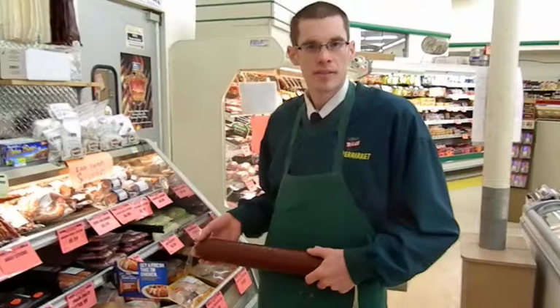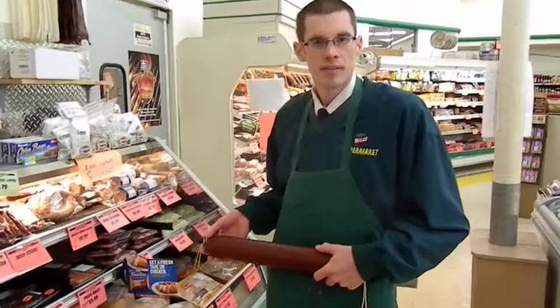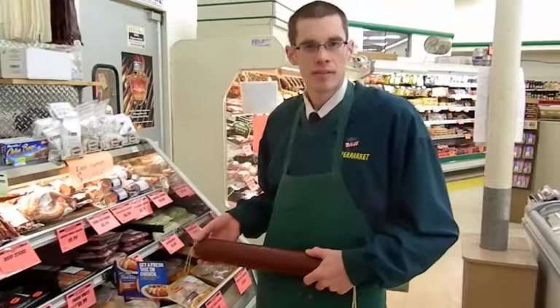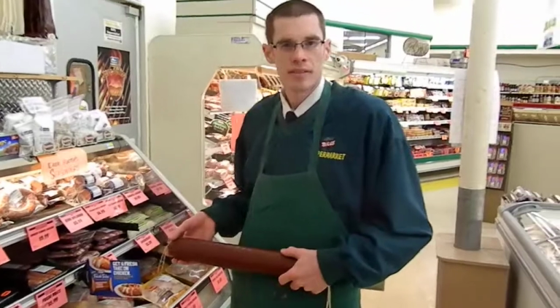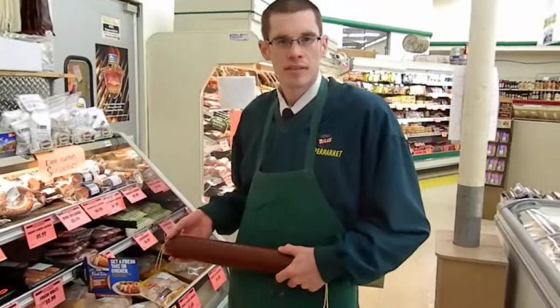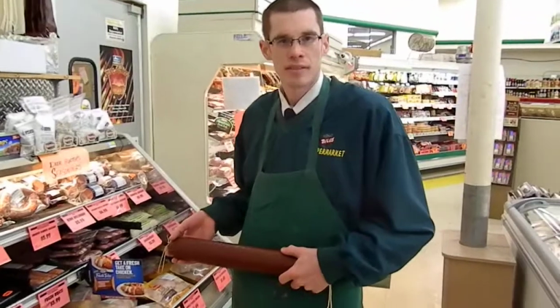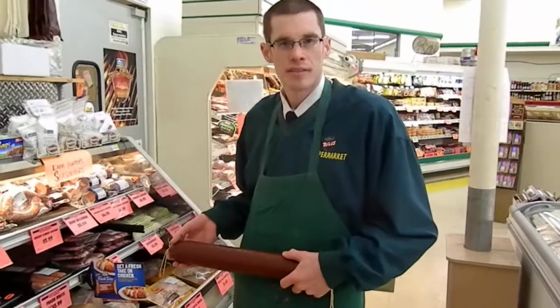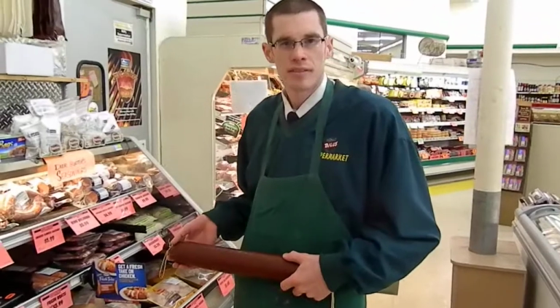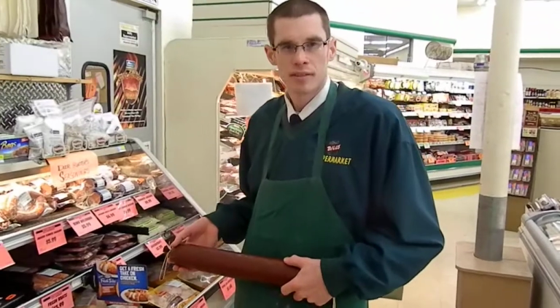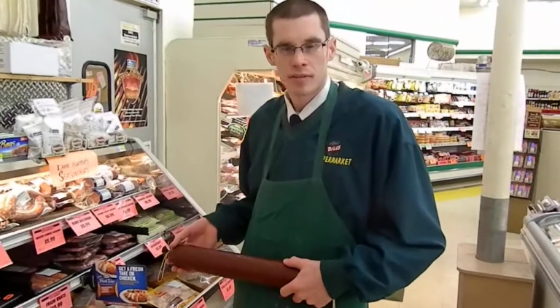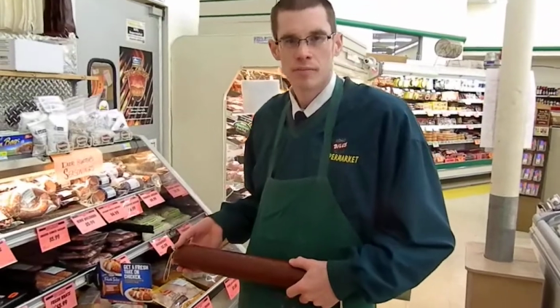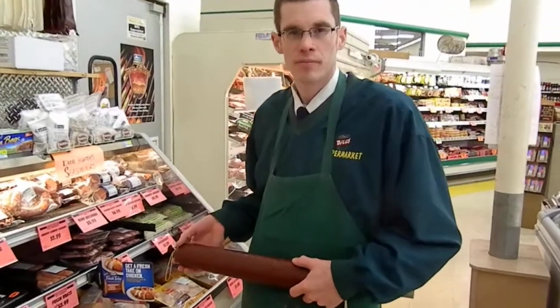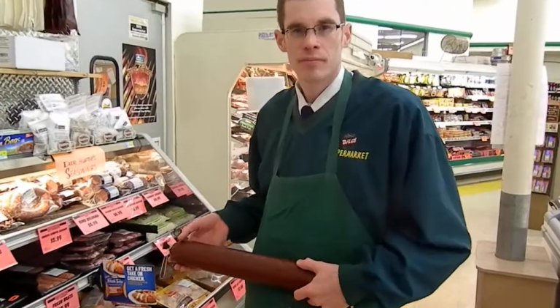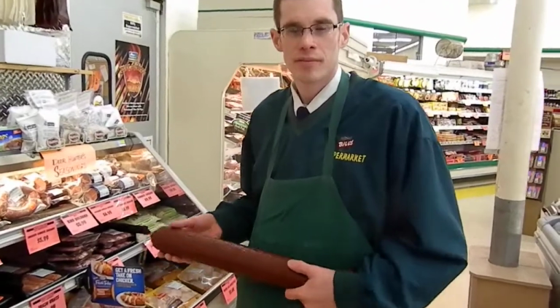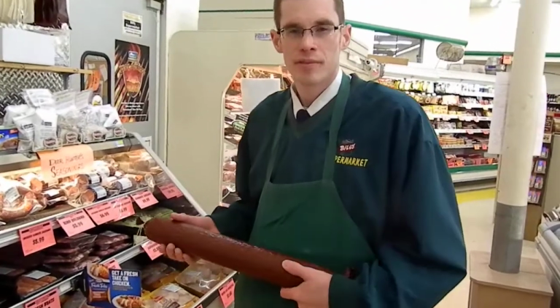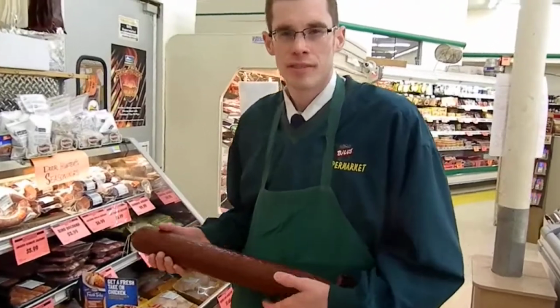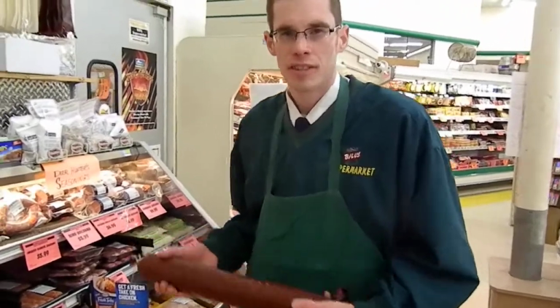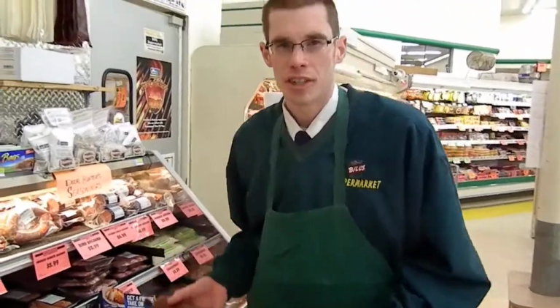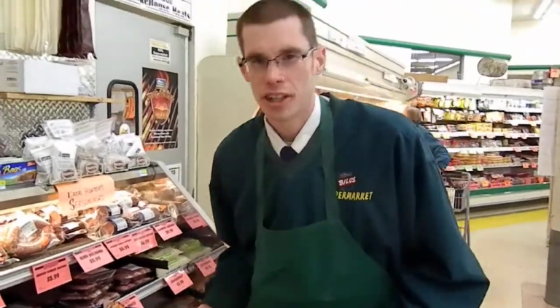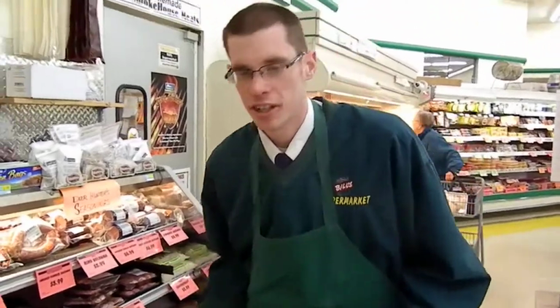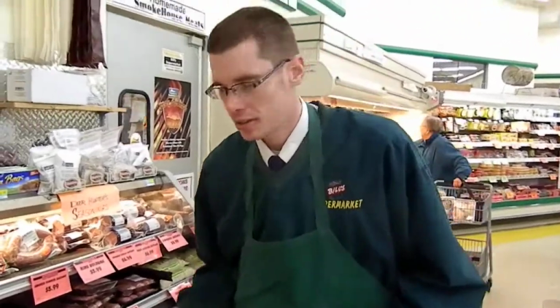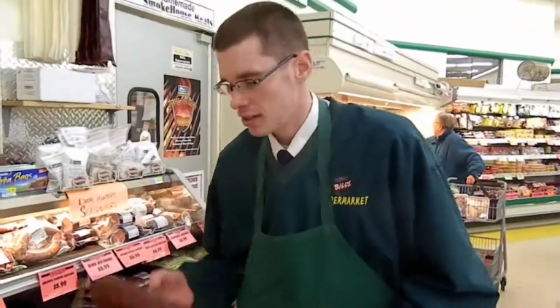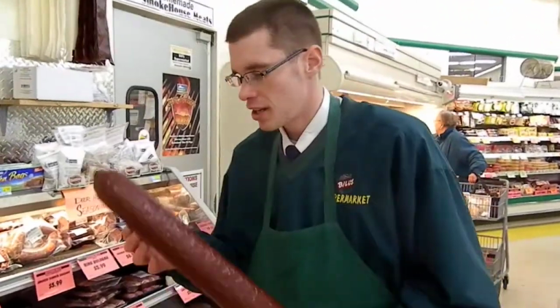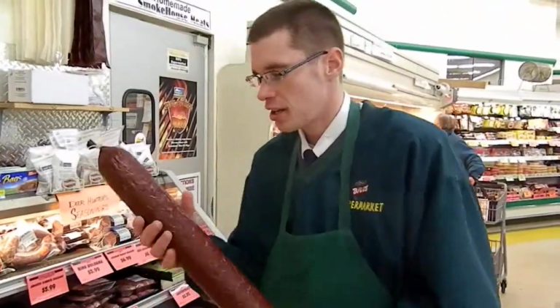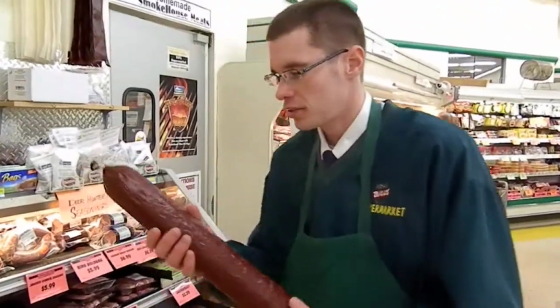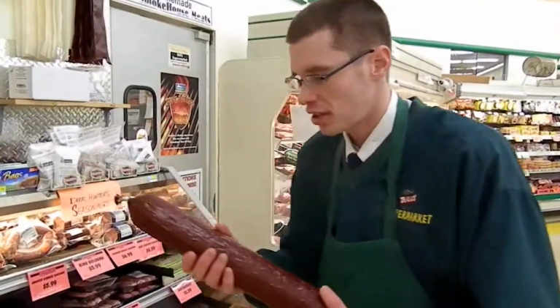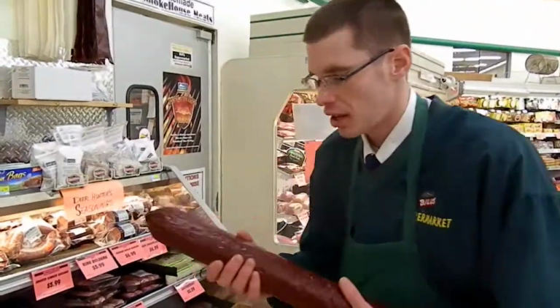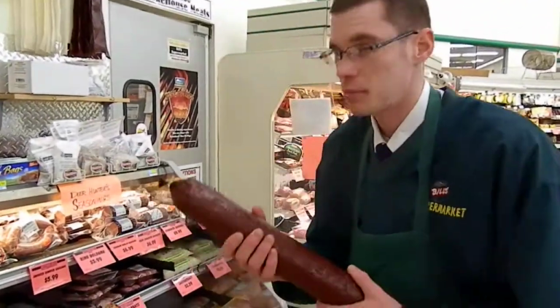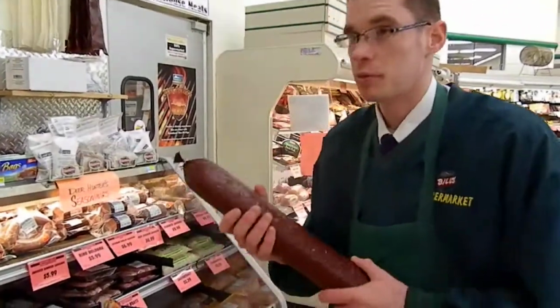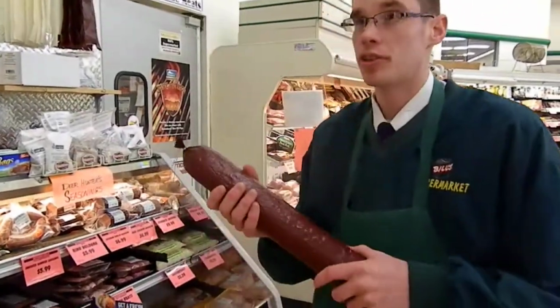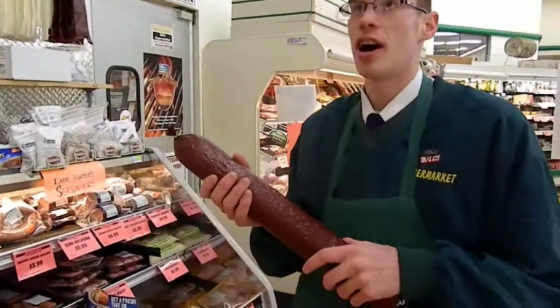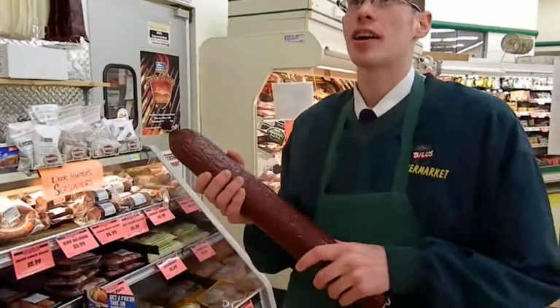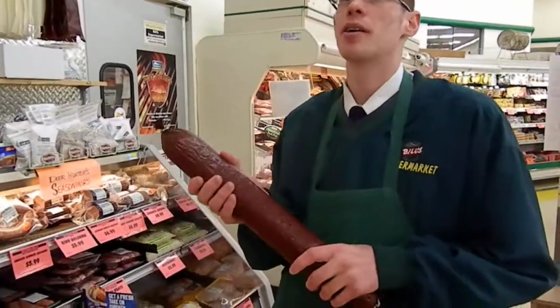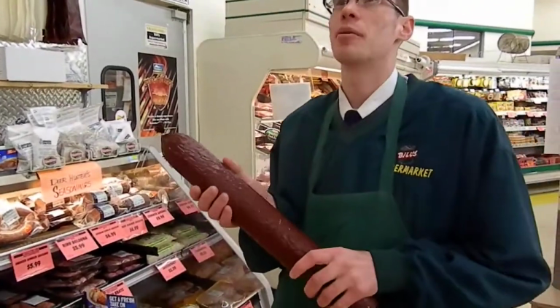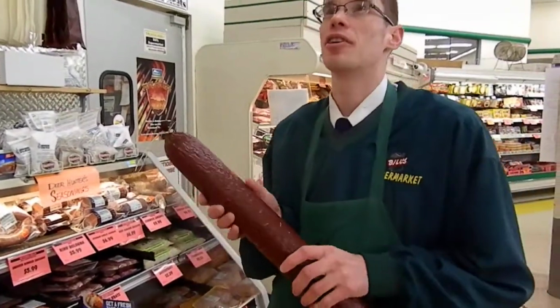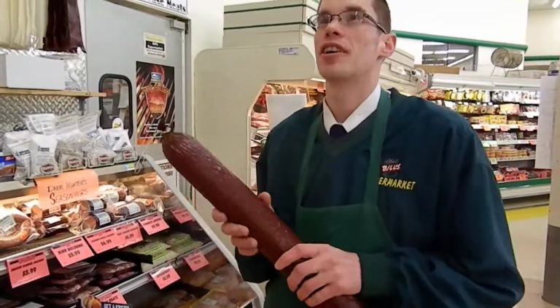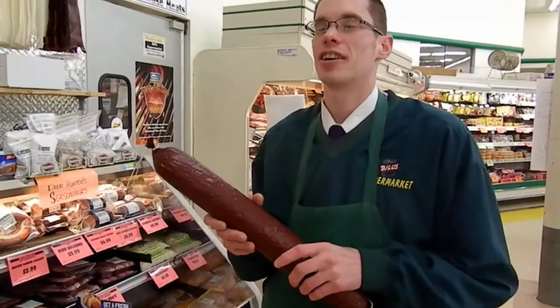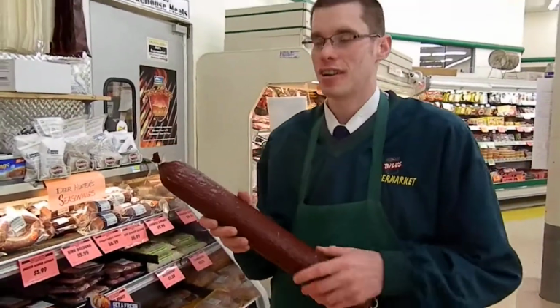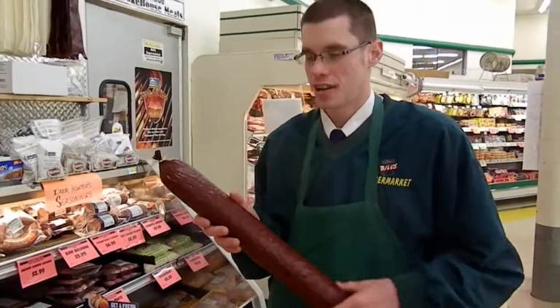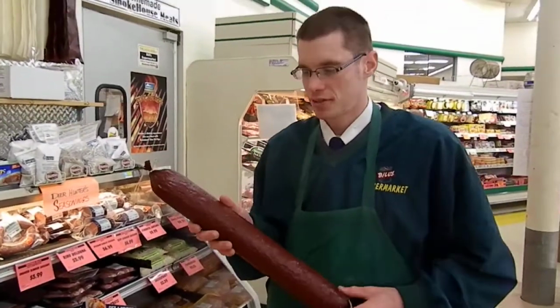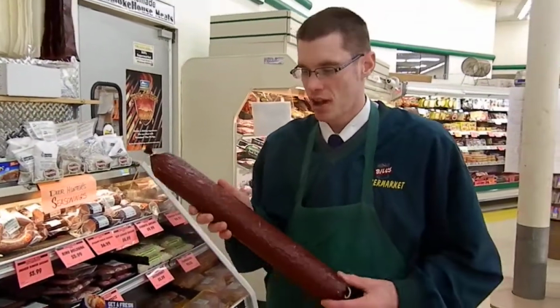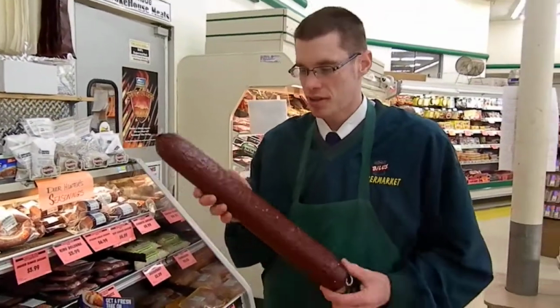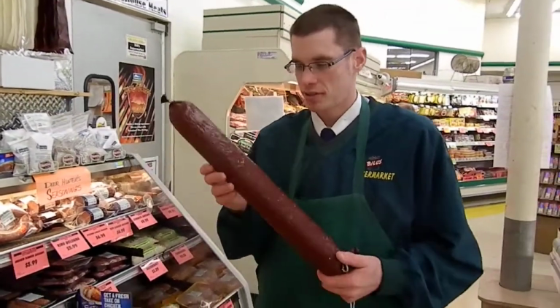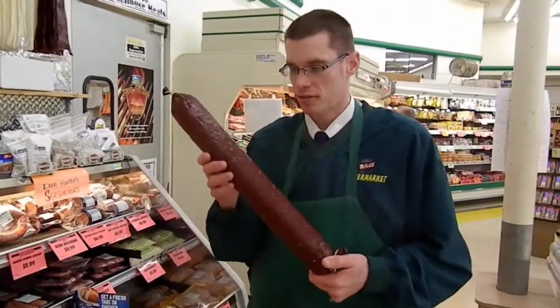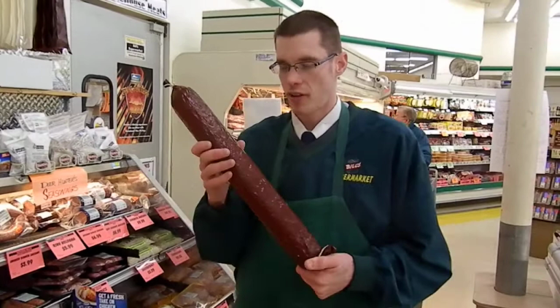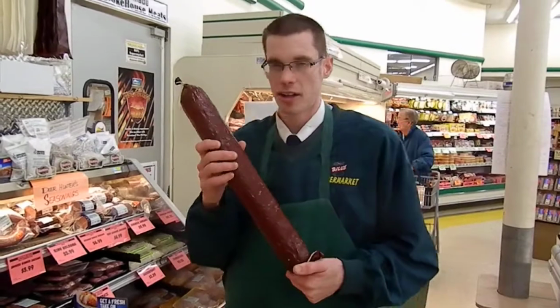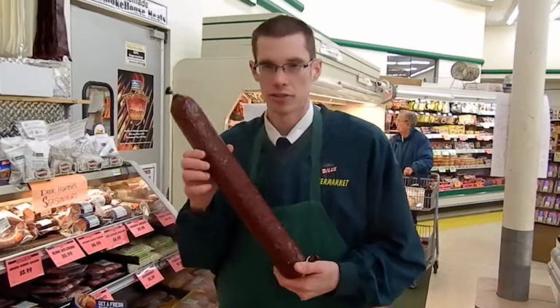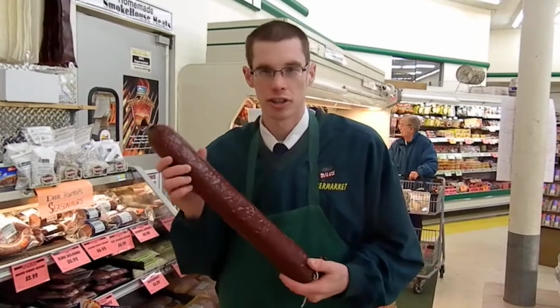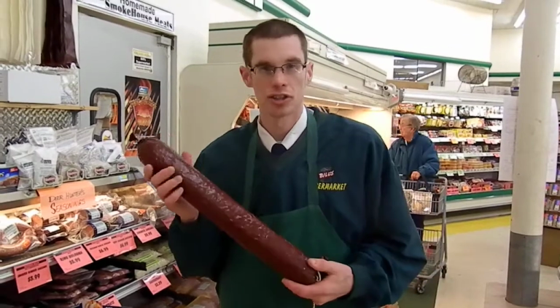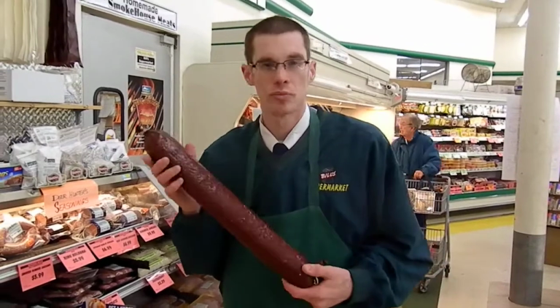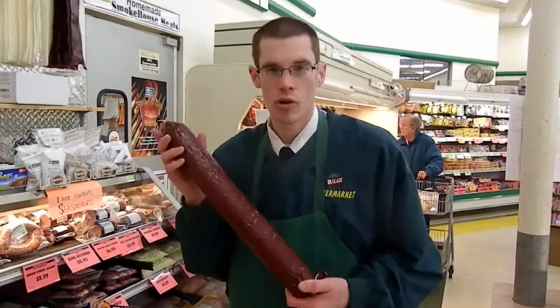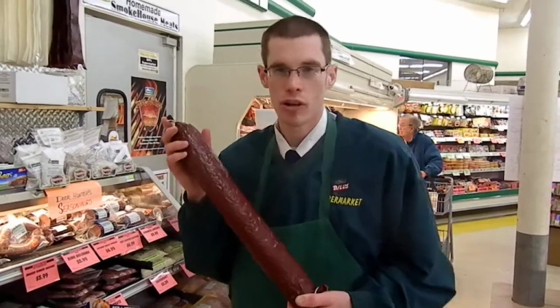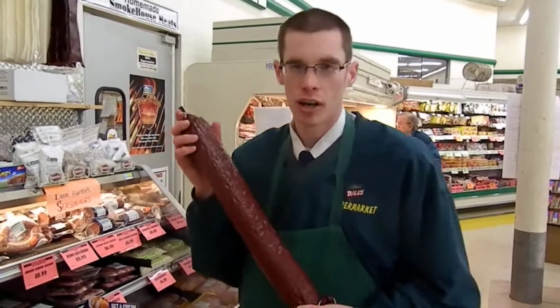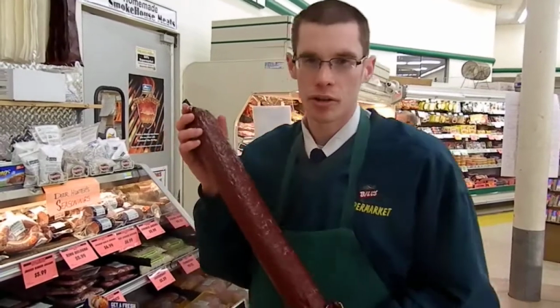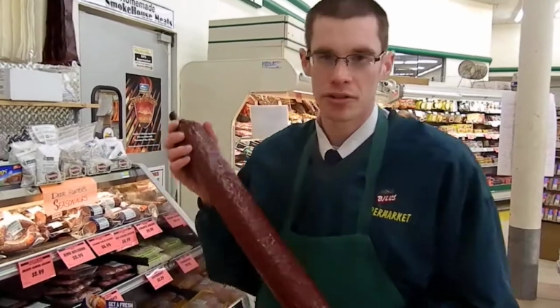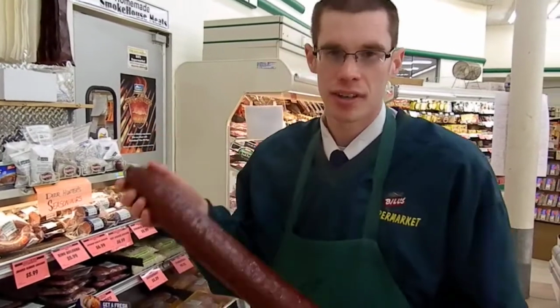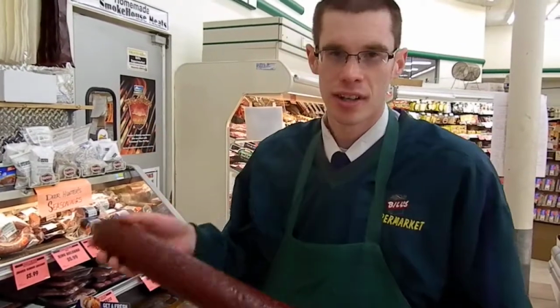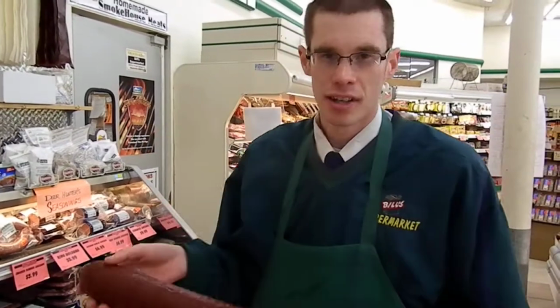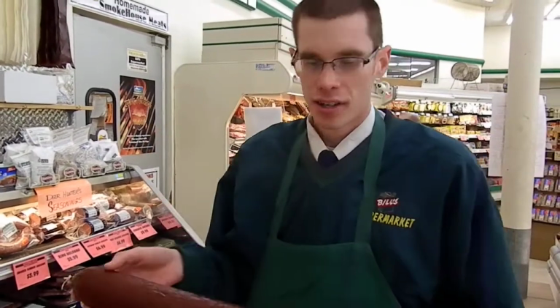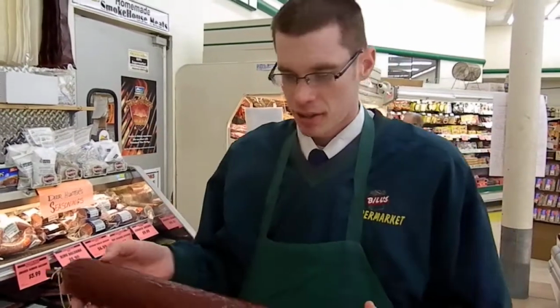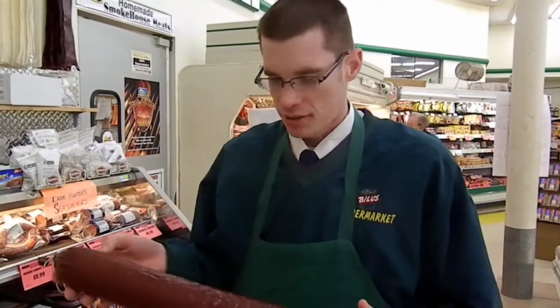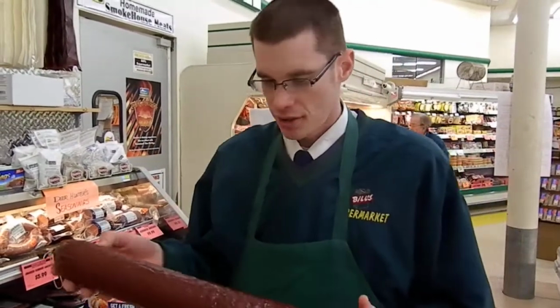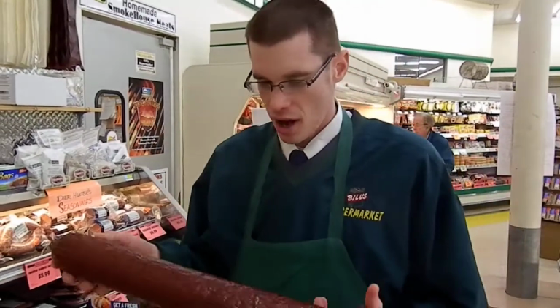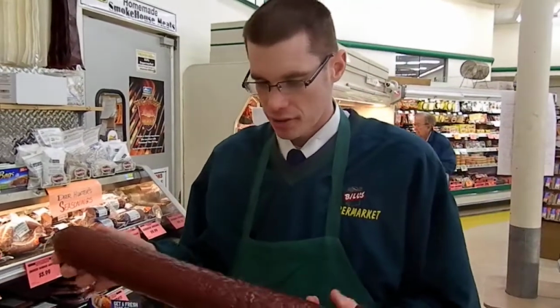We're back at Bill's. This time I'm going to be talking about our sausage factory, our smokehouse sausage.